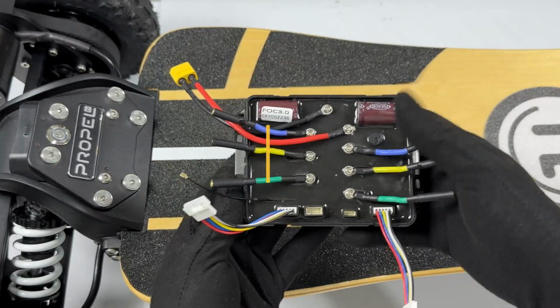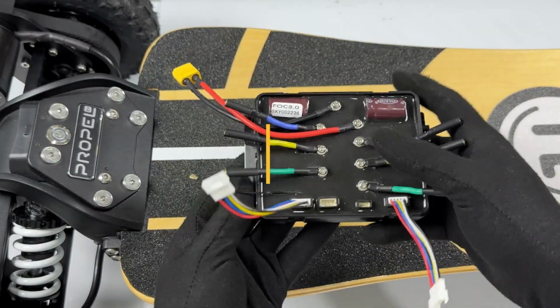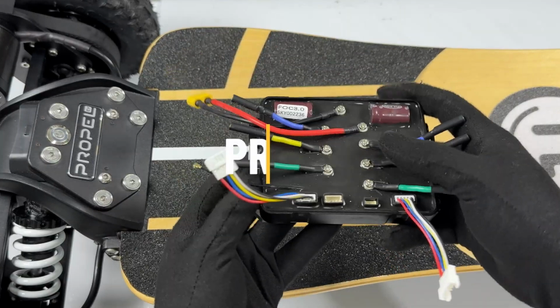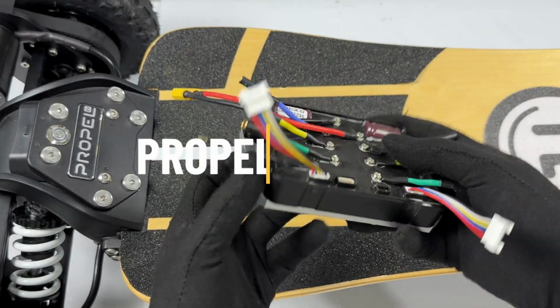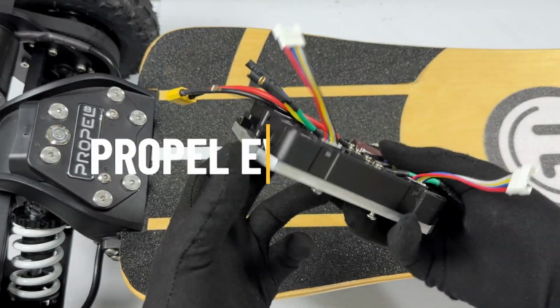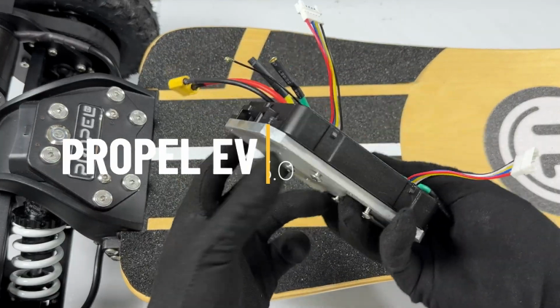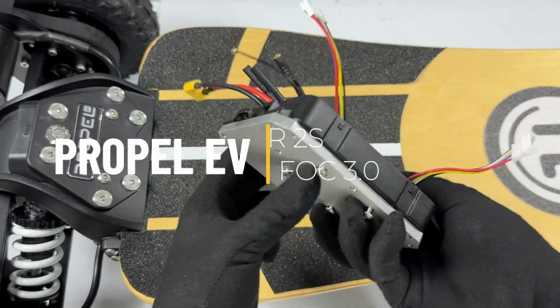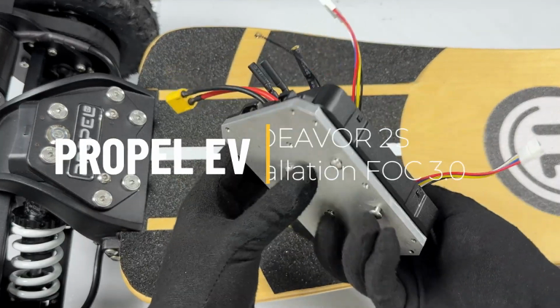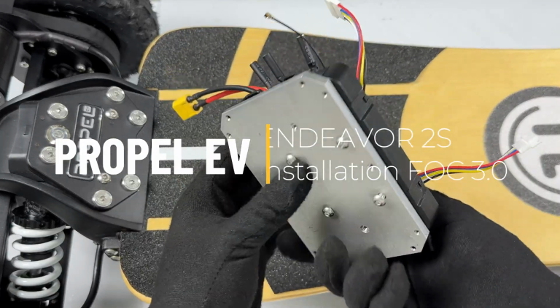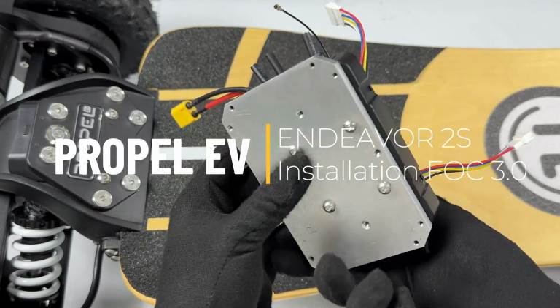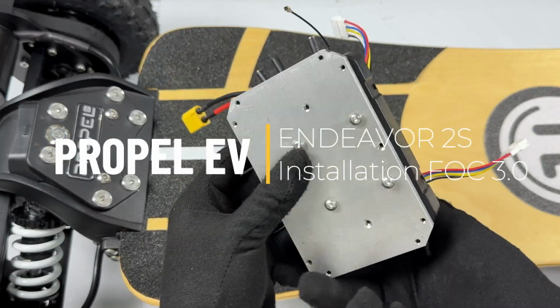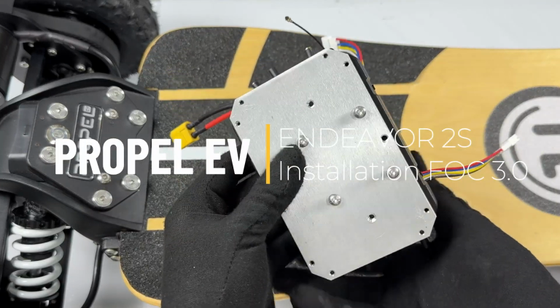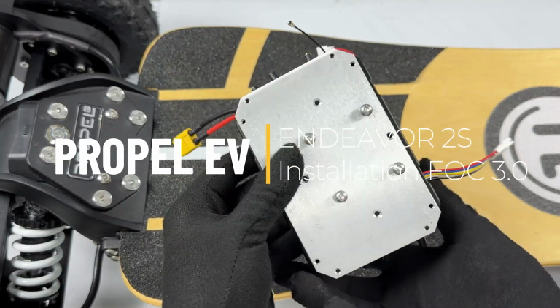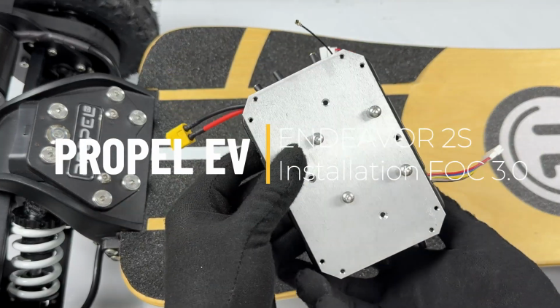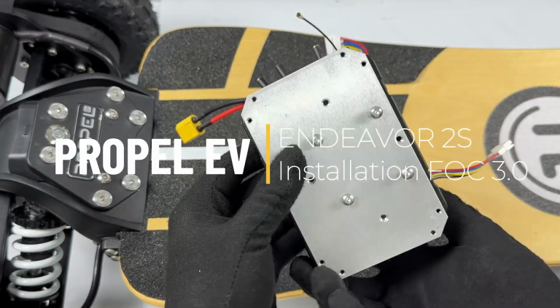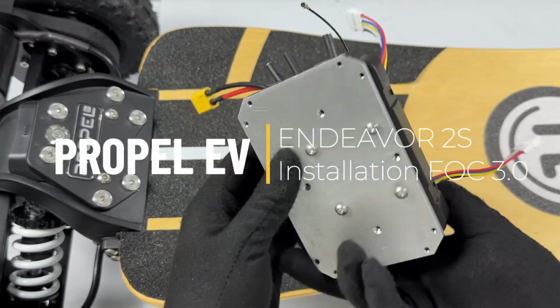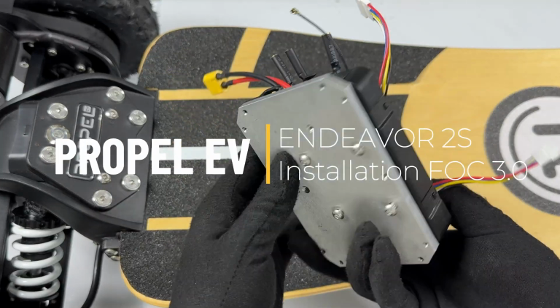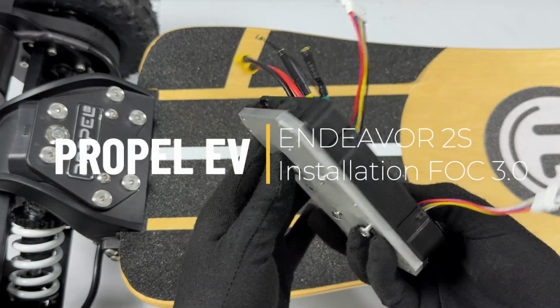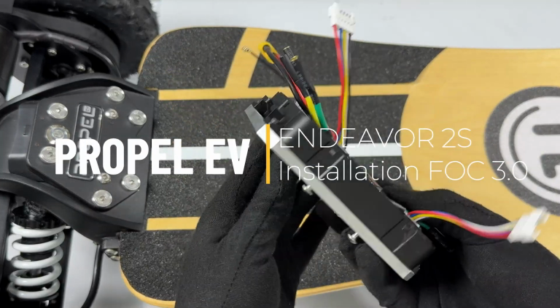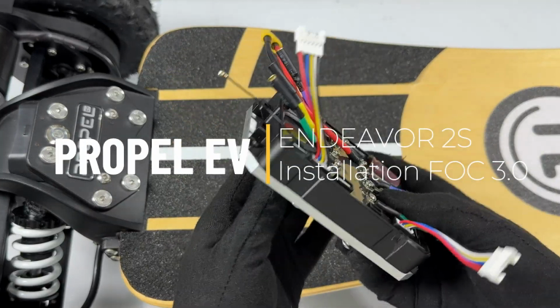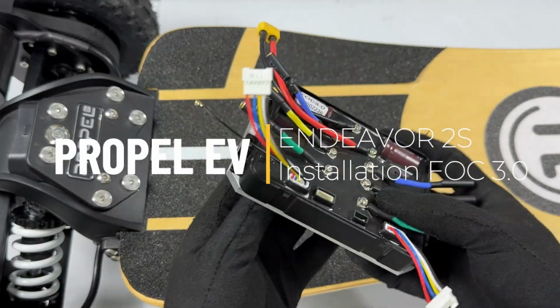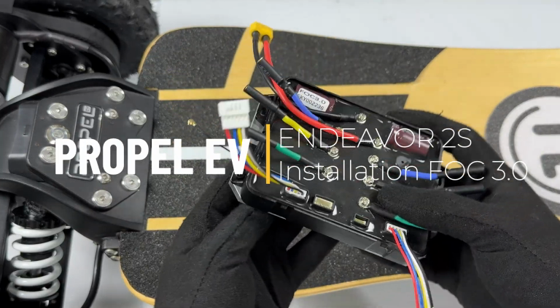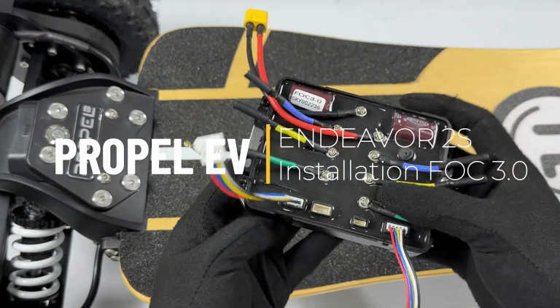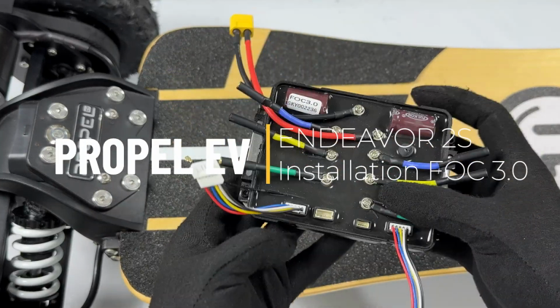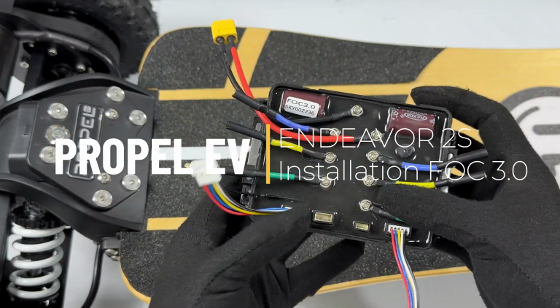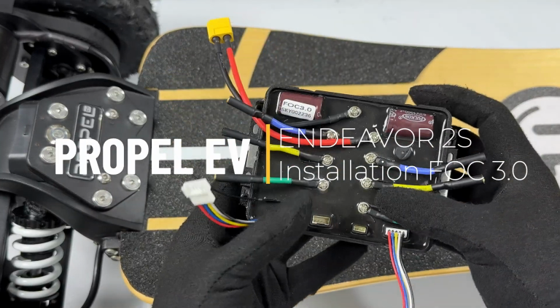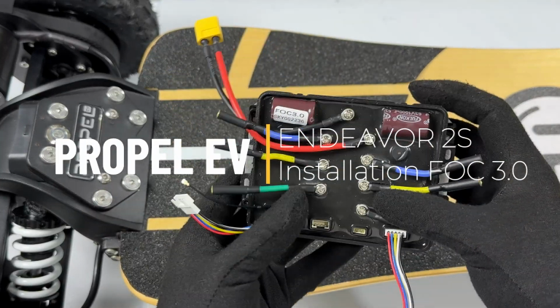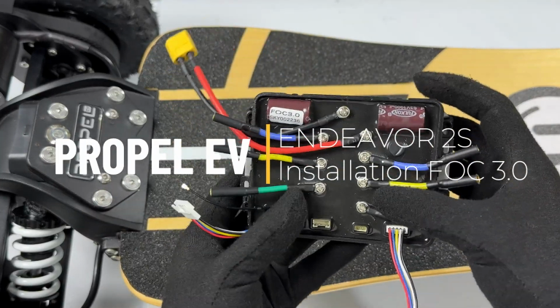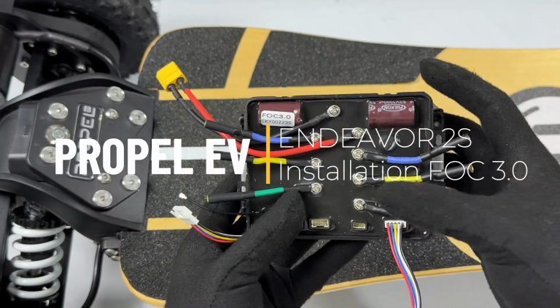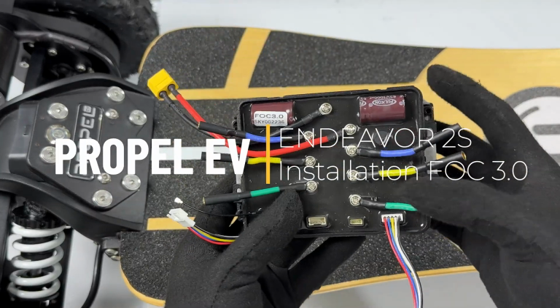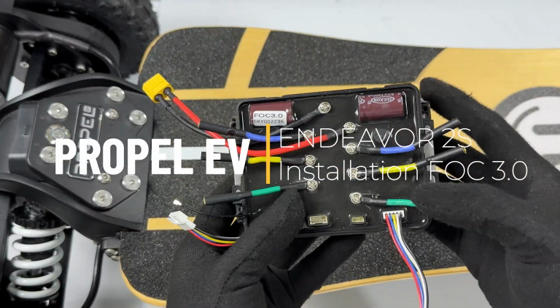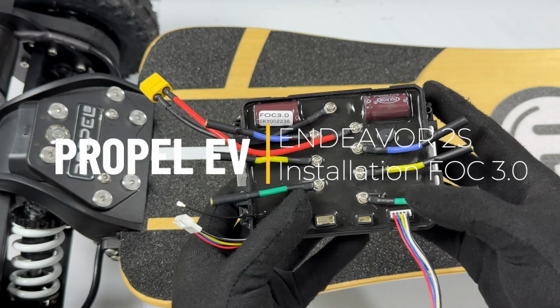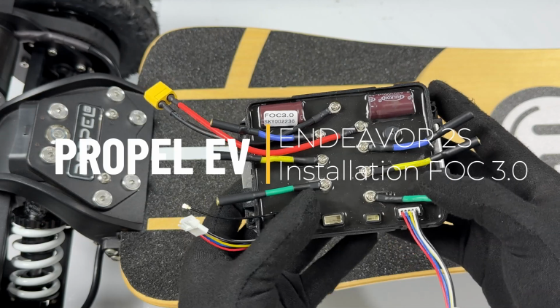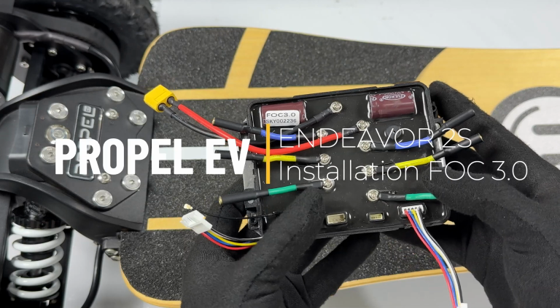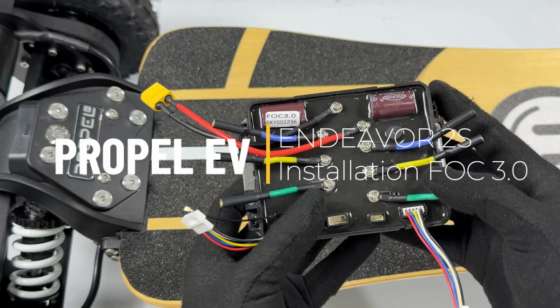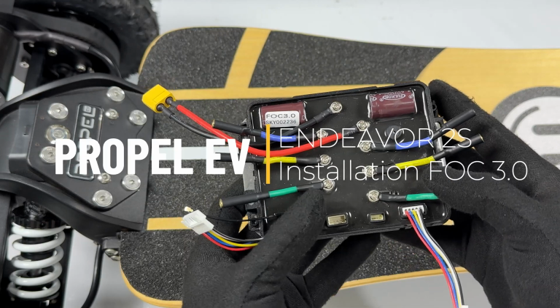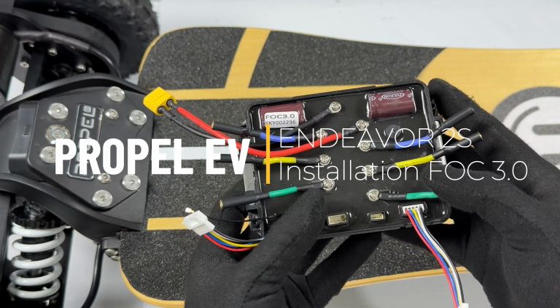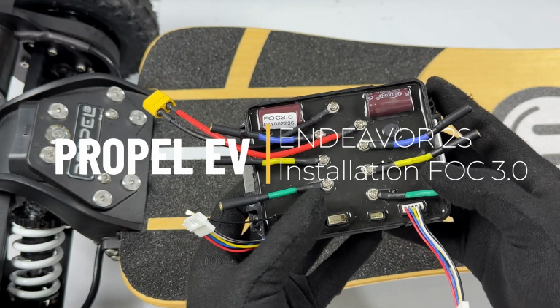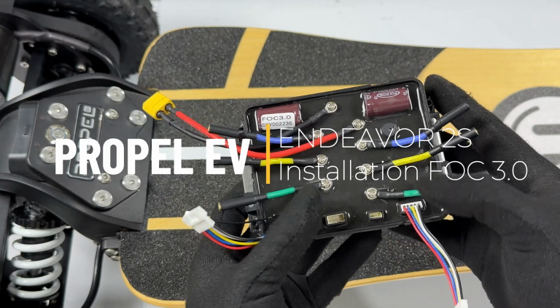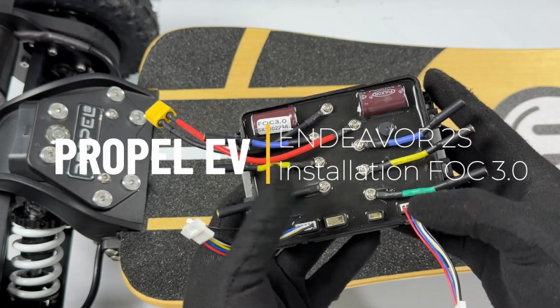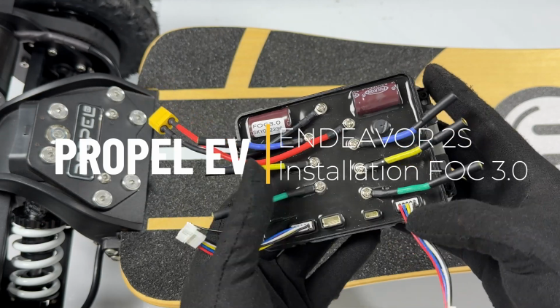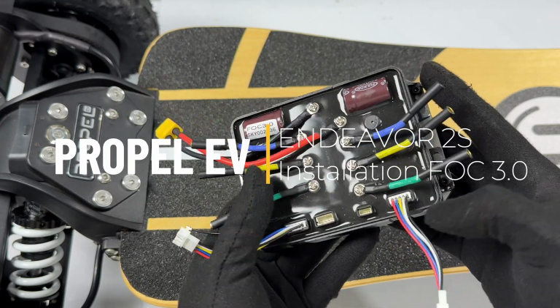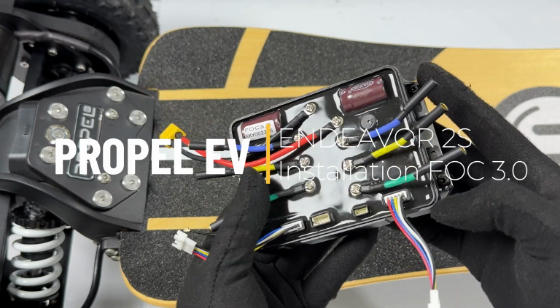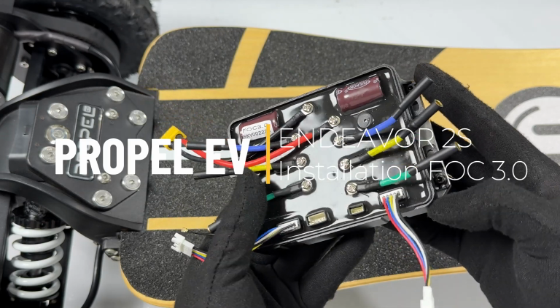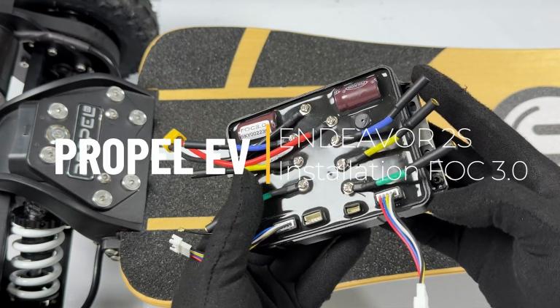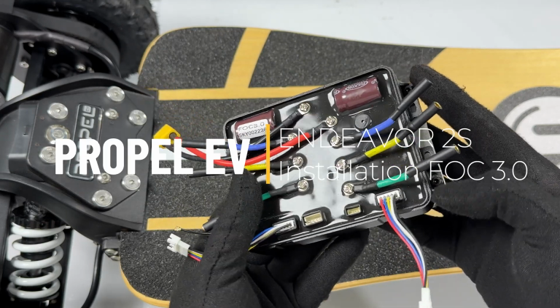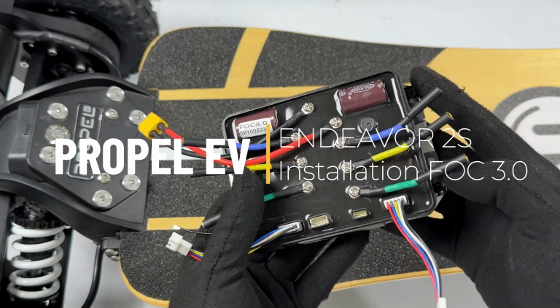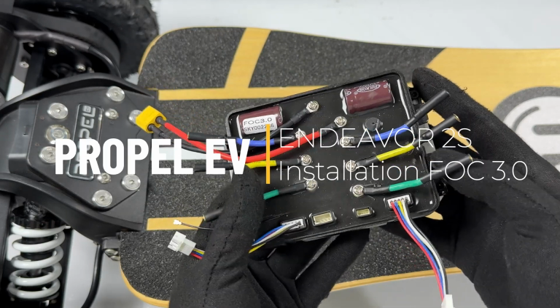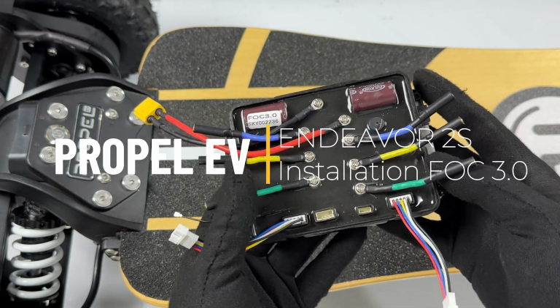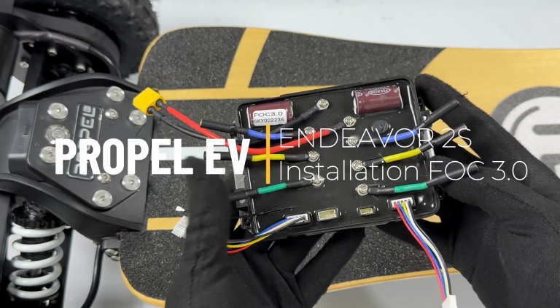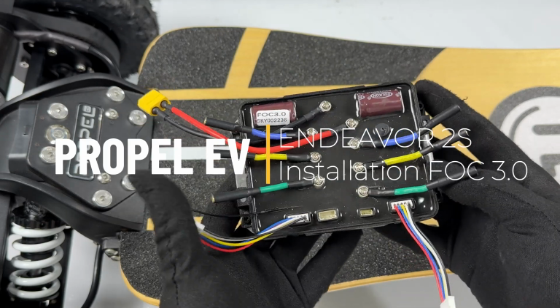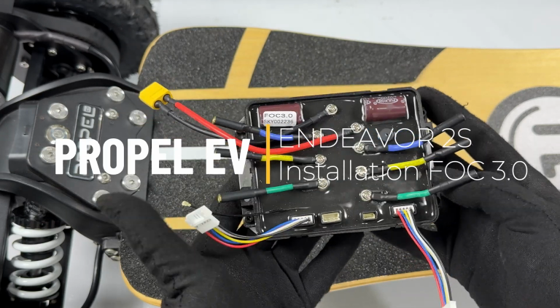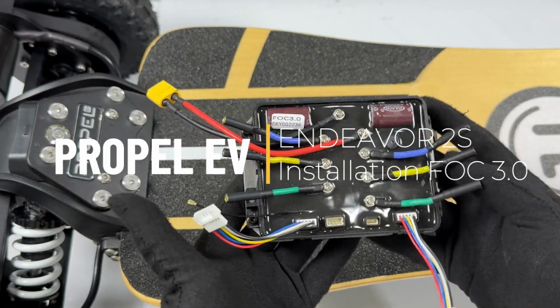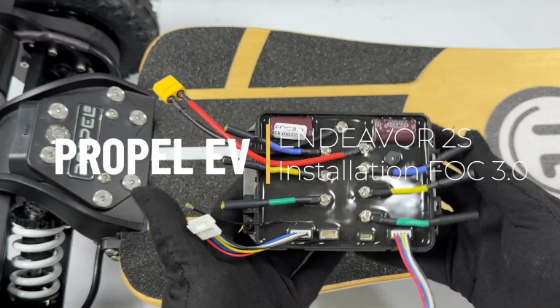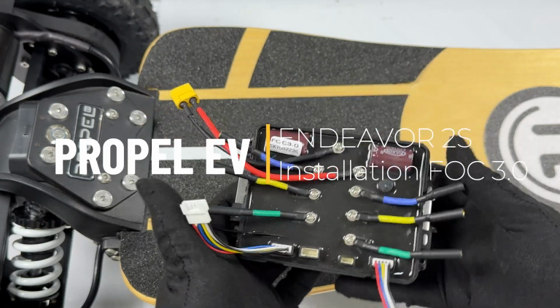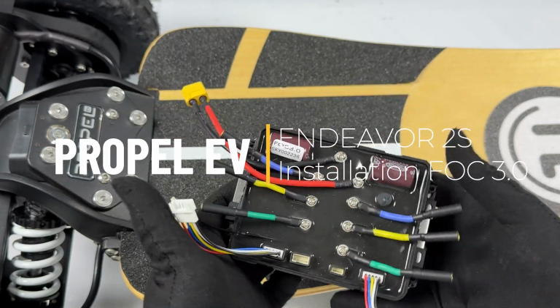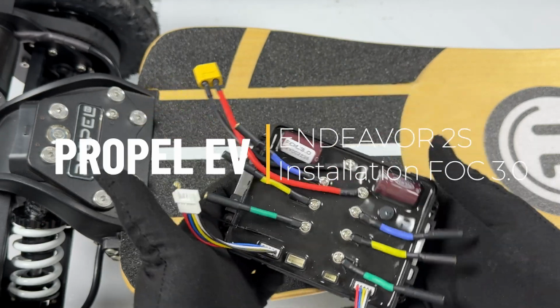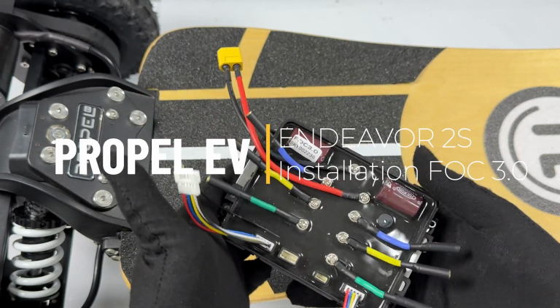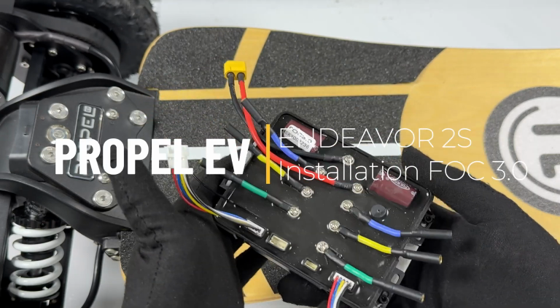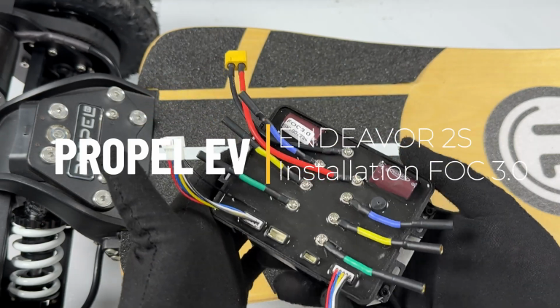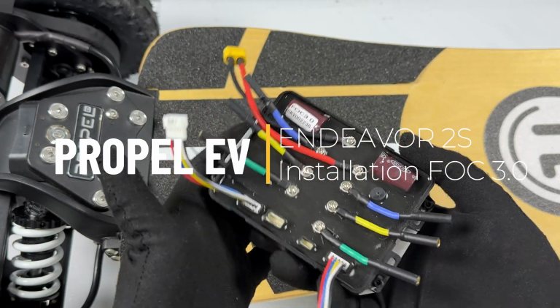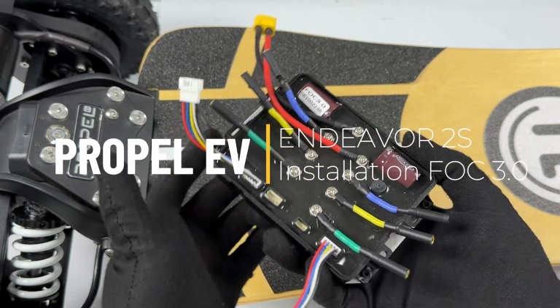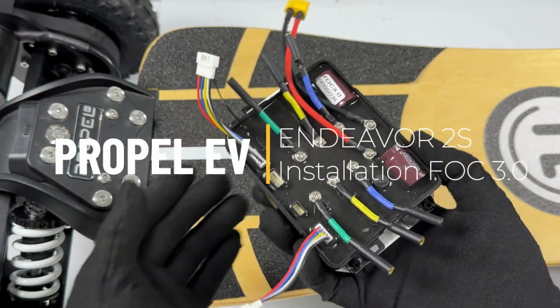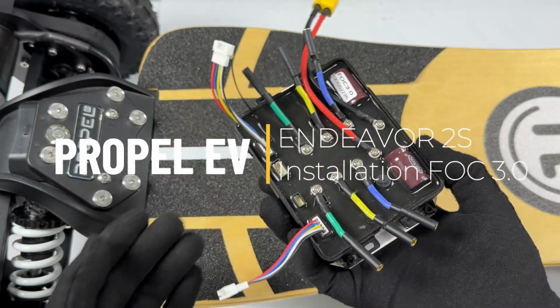Welcome to the Endeavor 2SFOC 3.0 installation tutorial video.